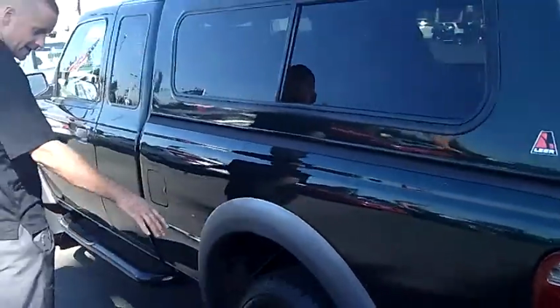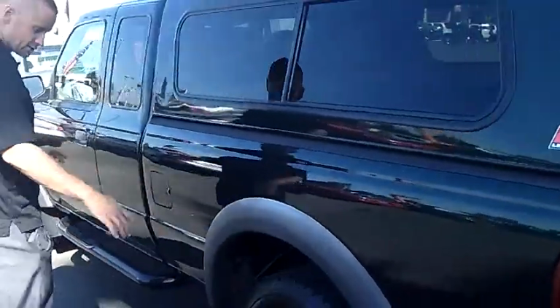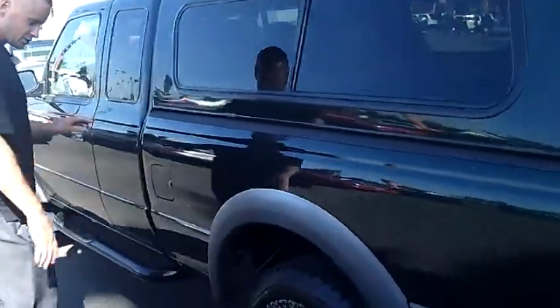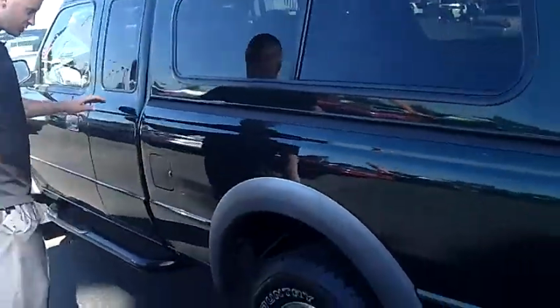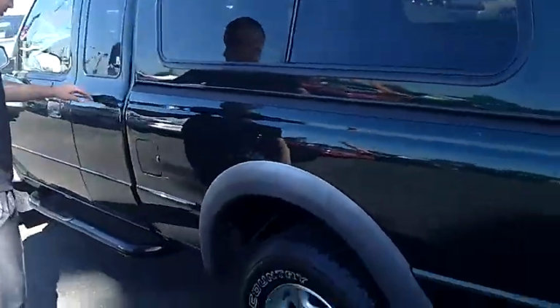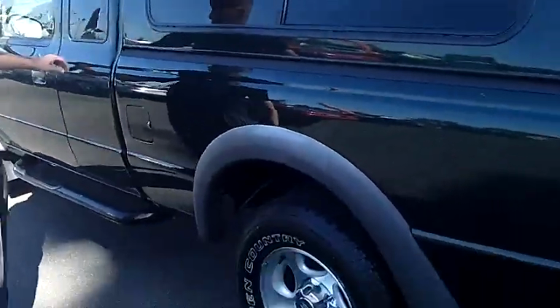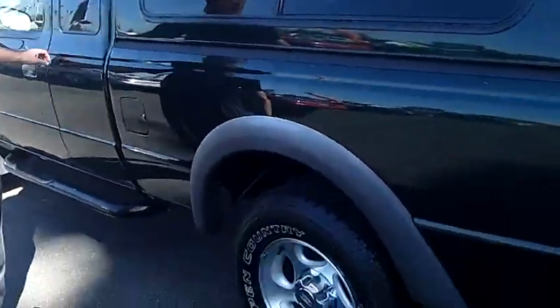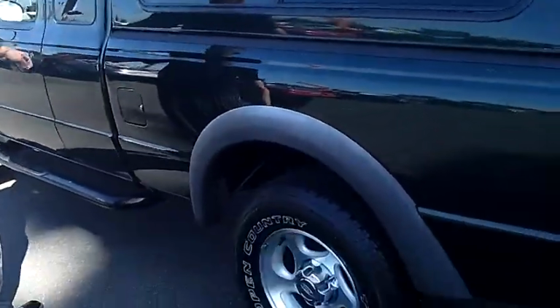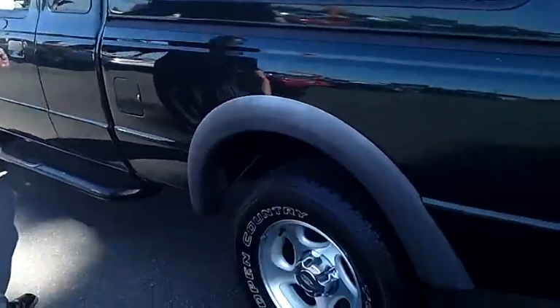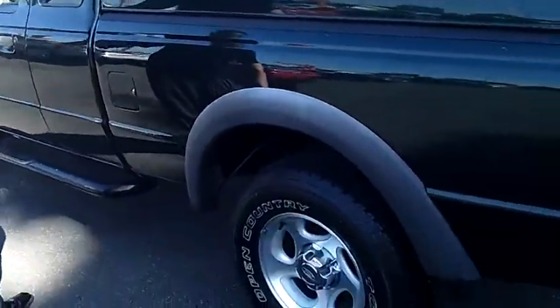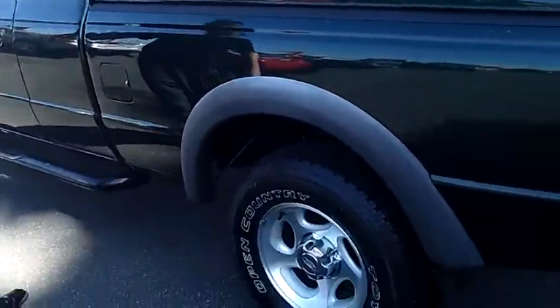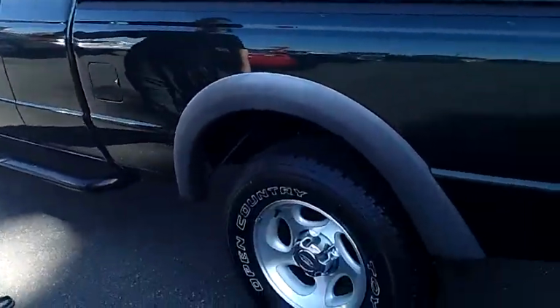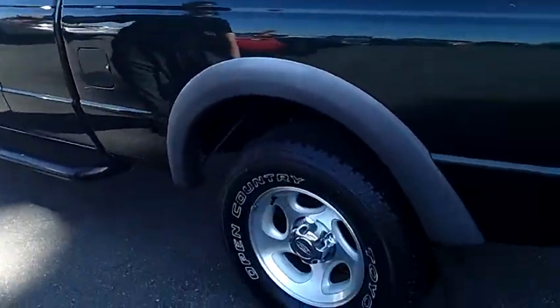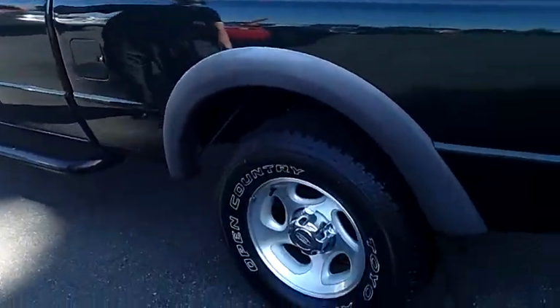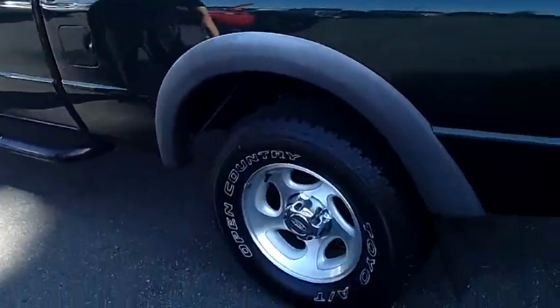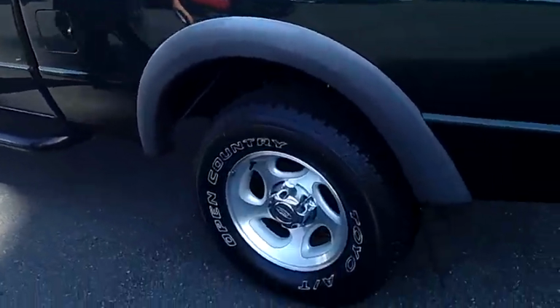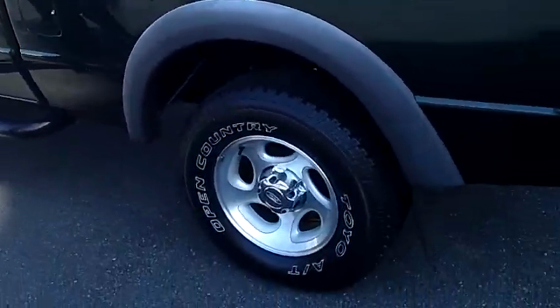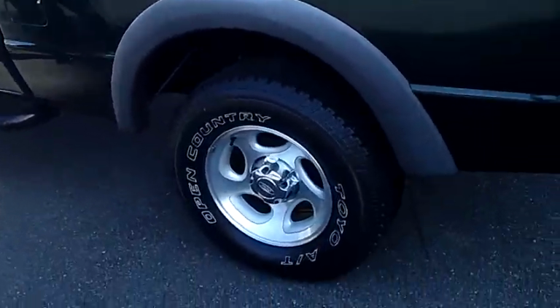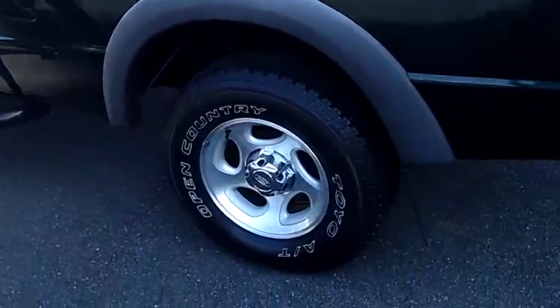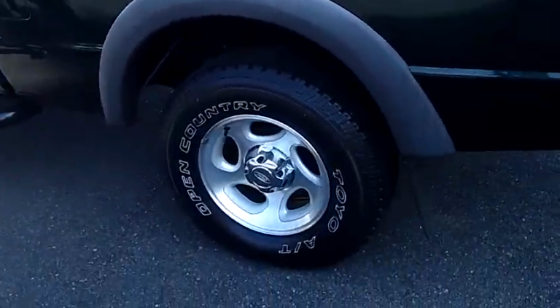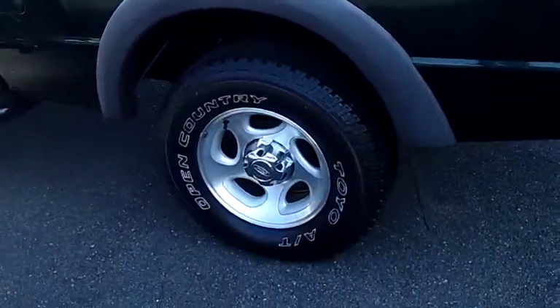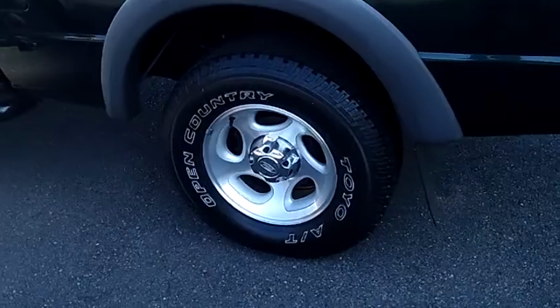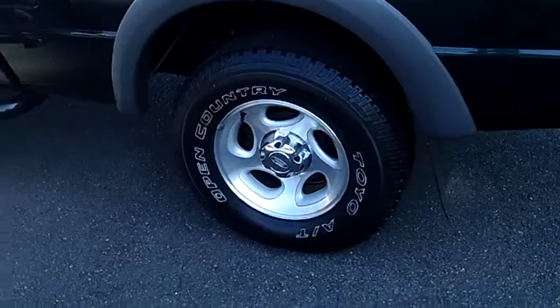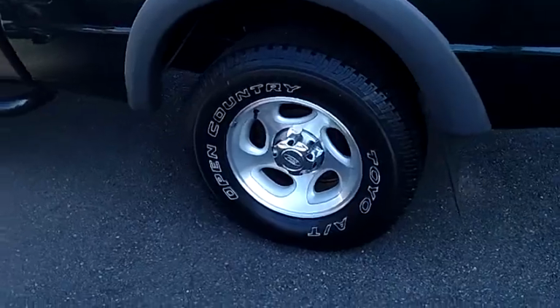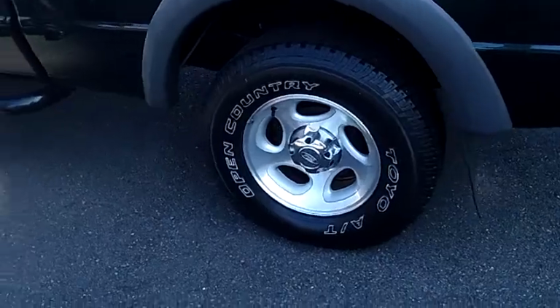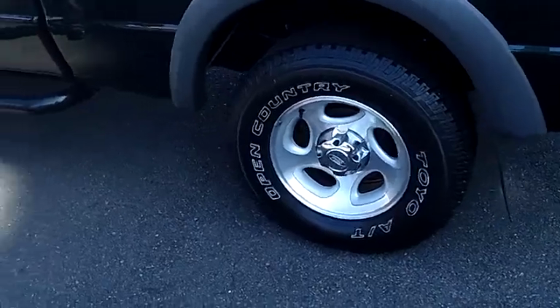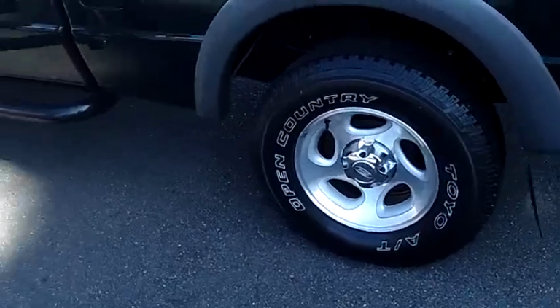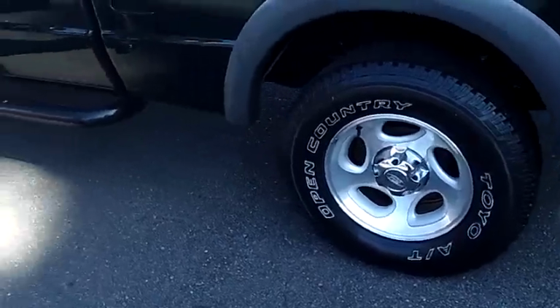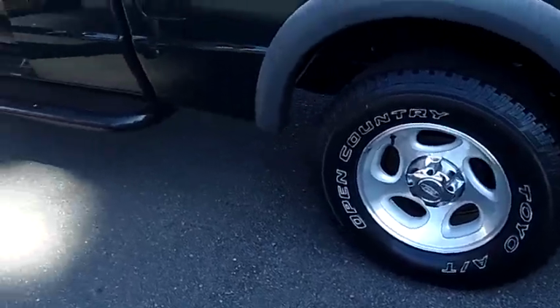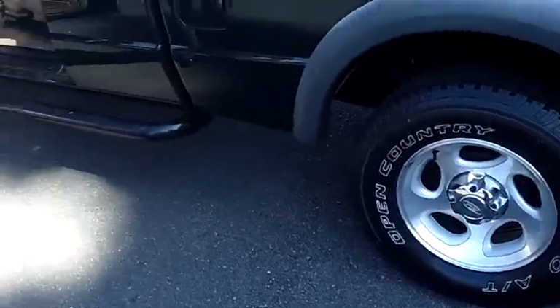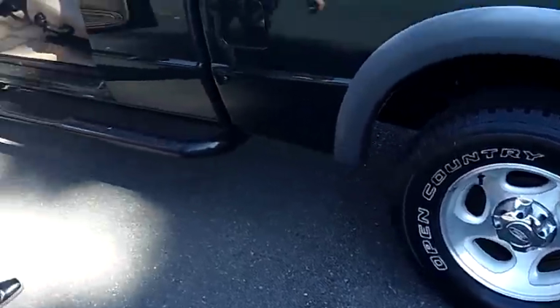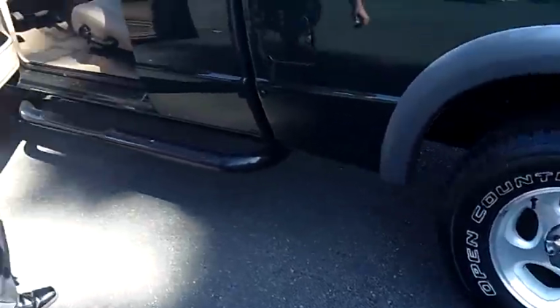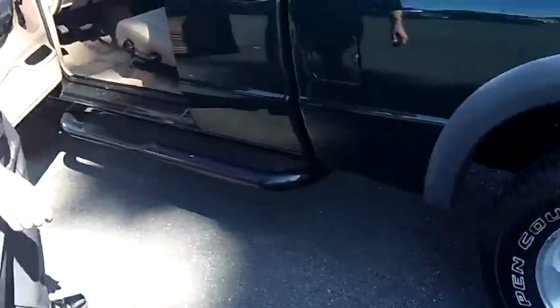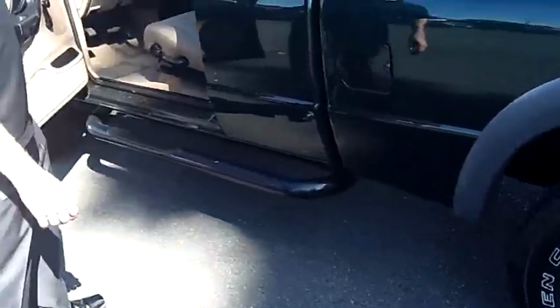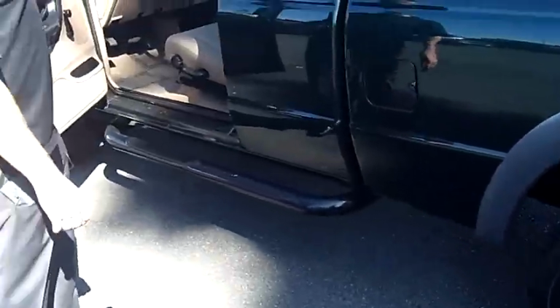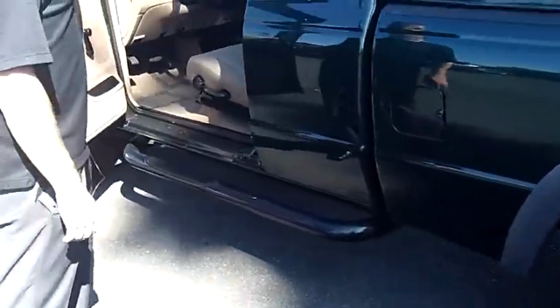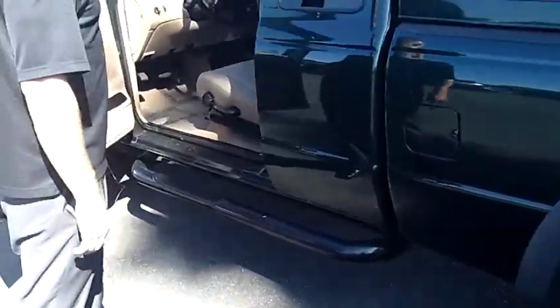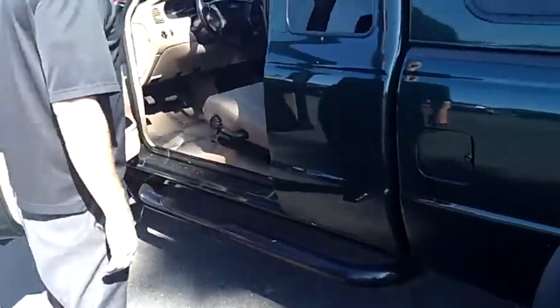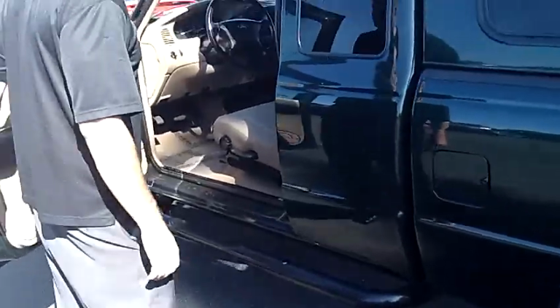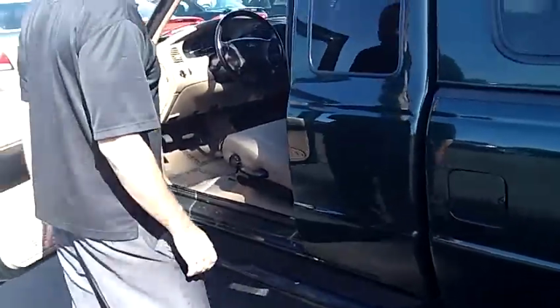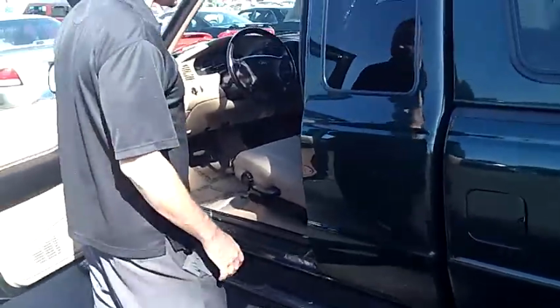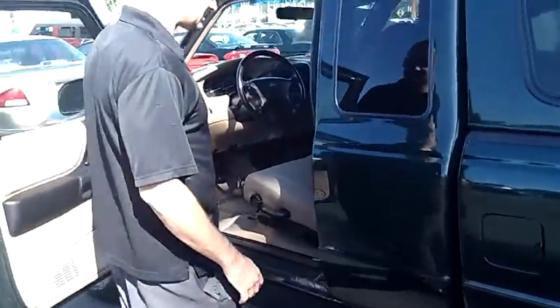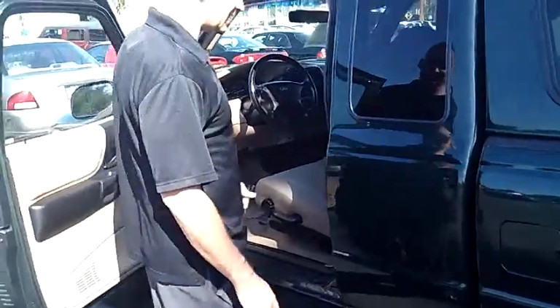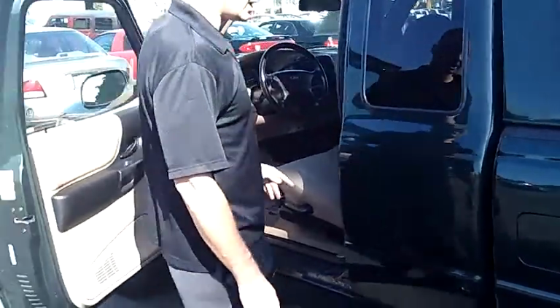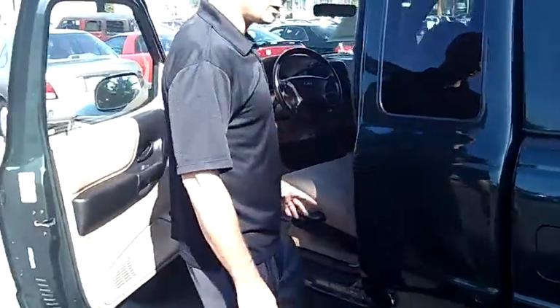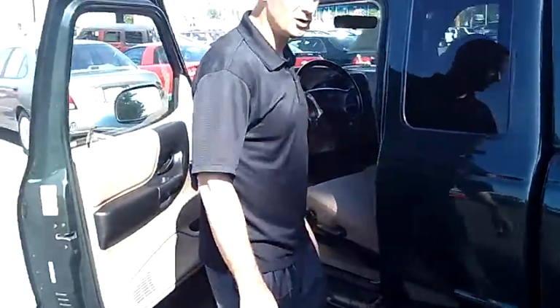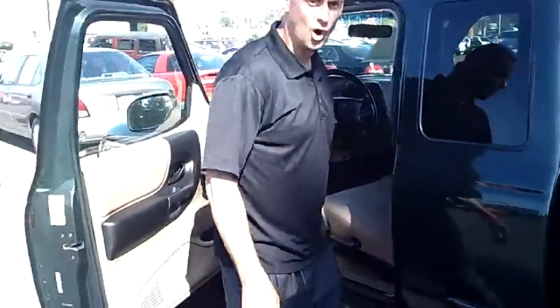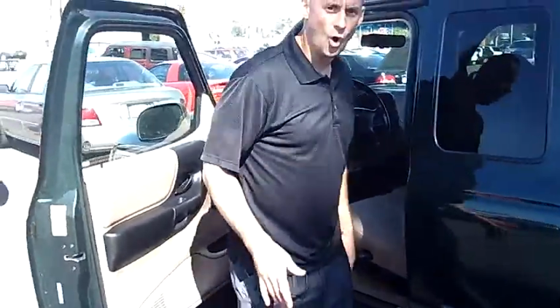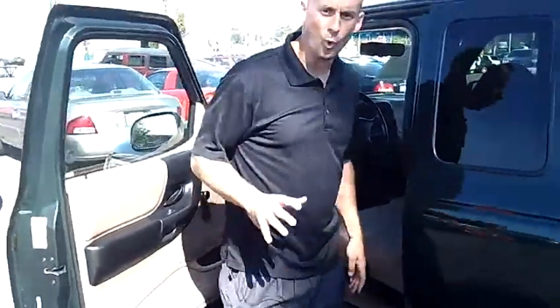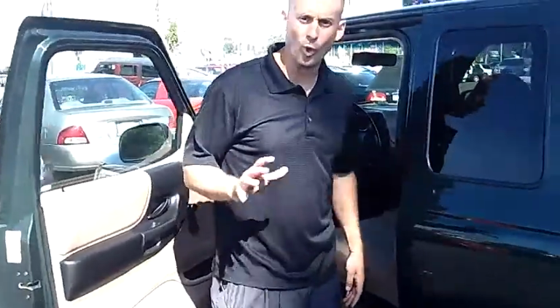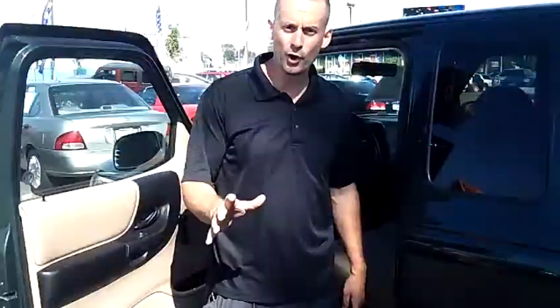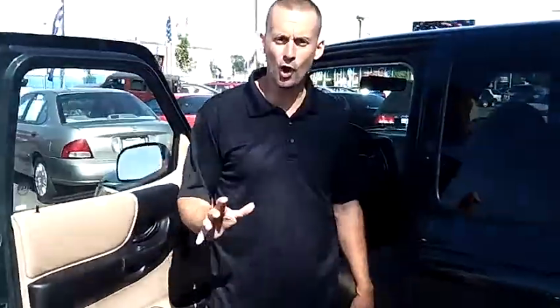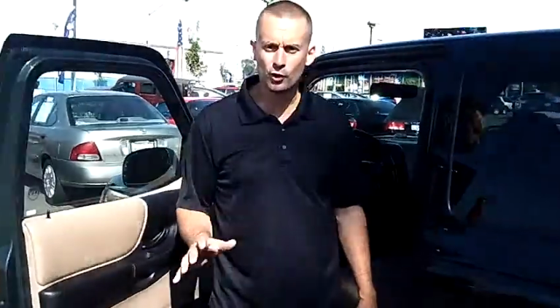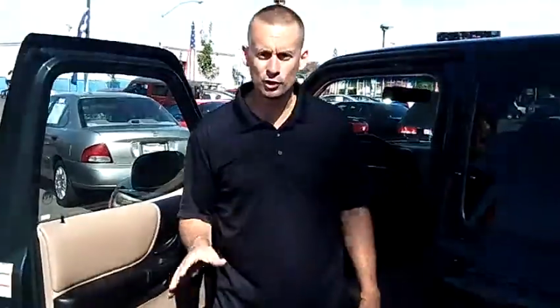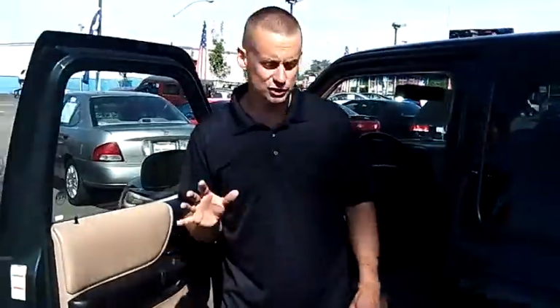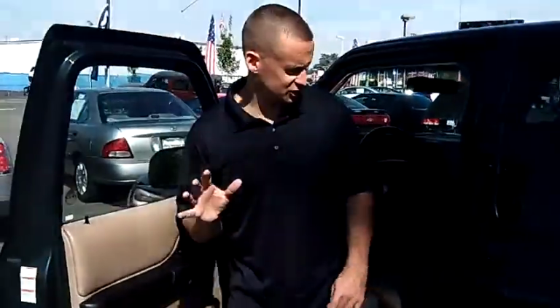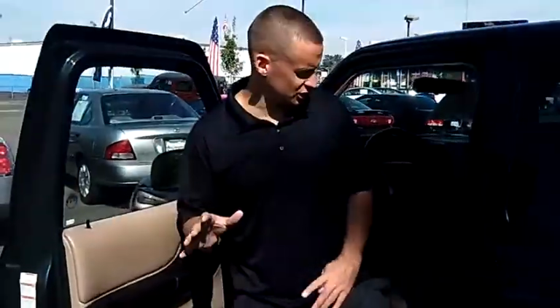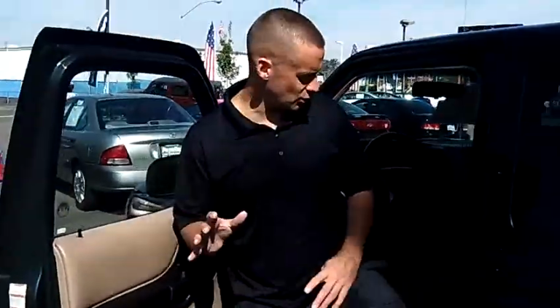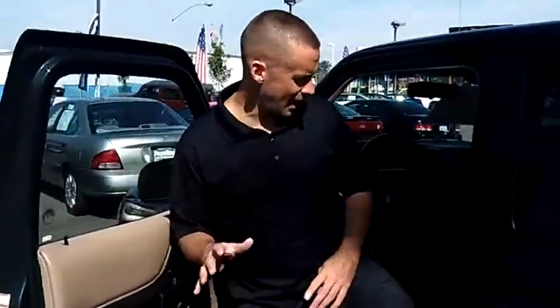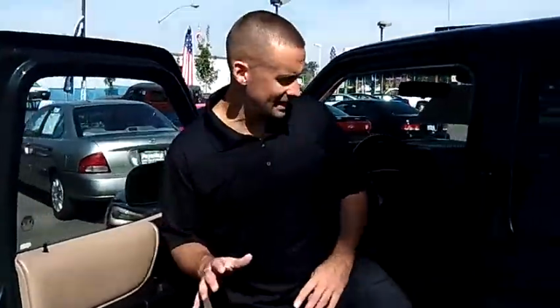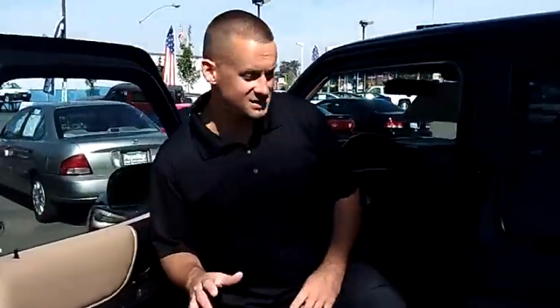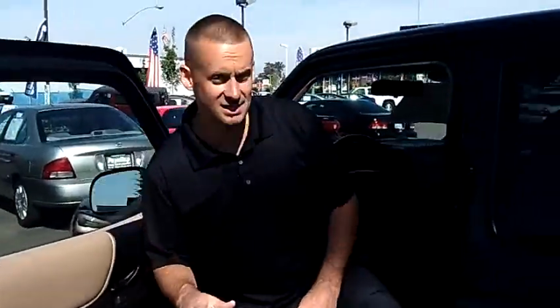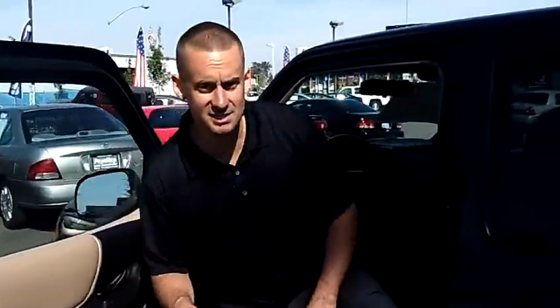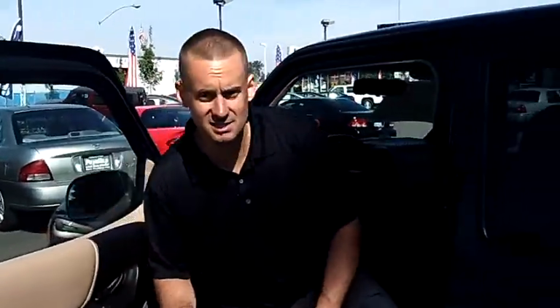Tires are still in good shape. Just a real, real nice truck — priced to sell, one owner, zero accidents.